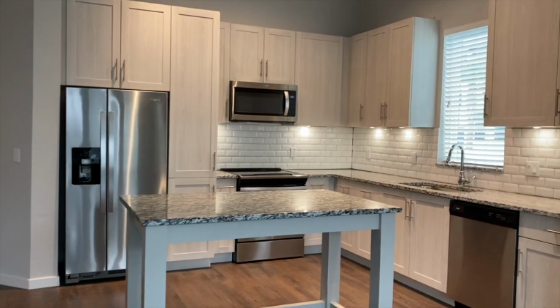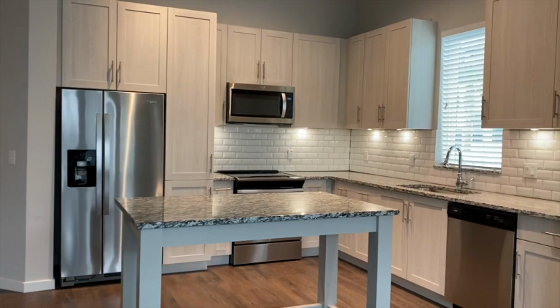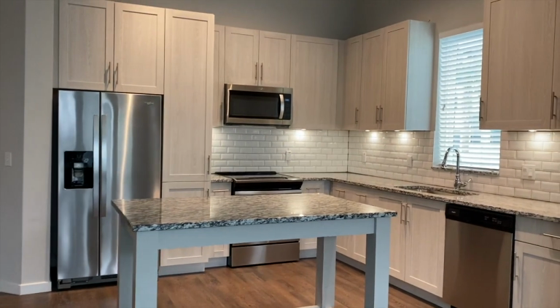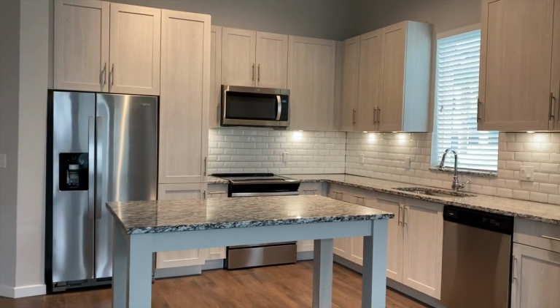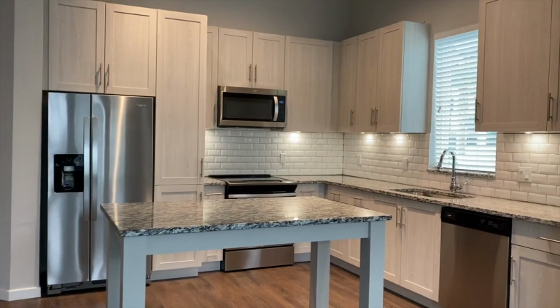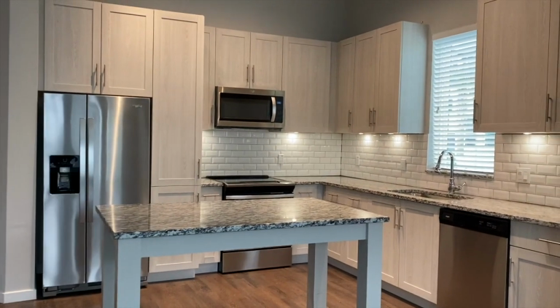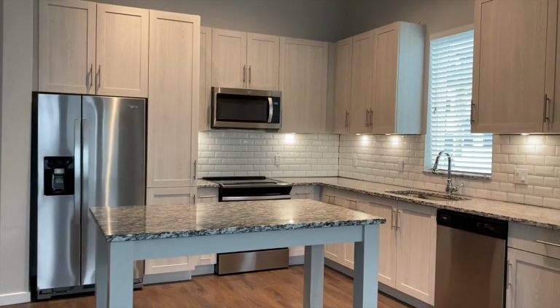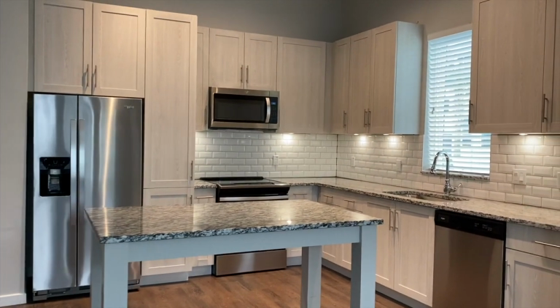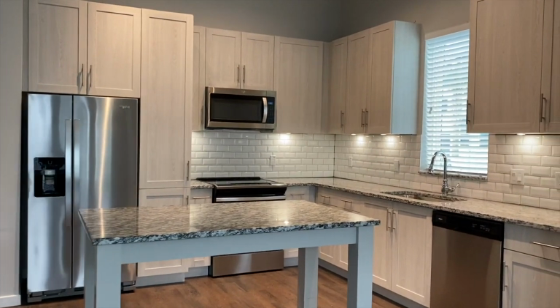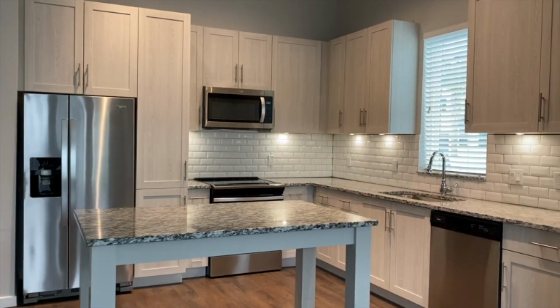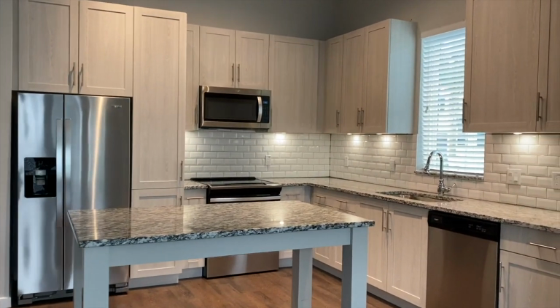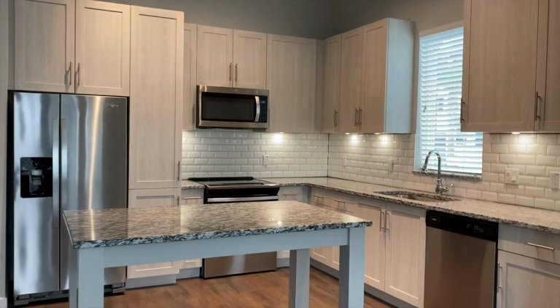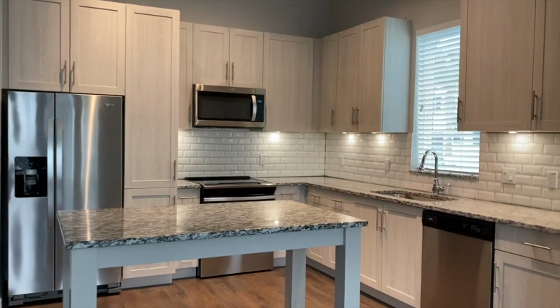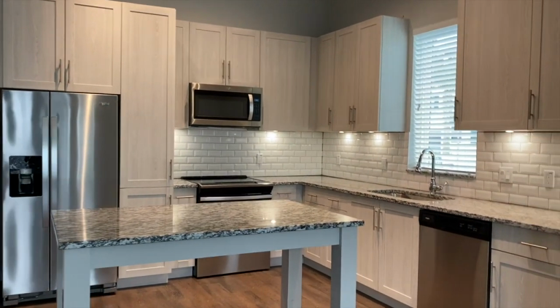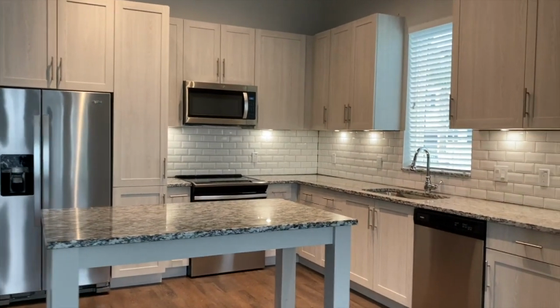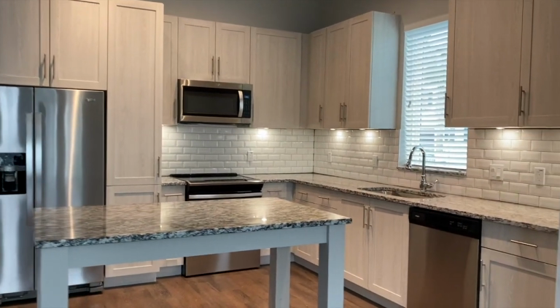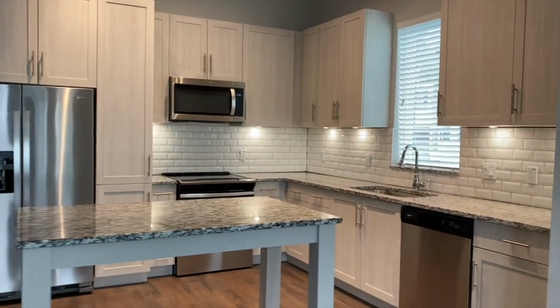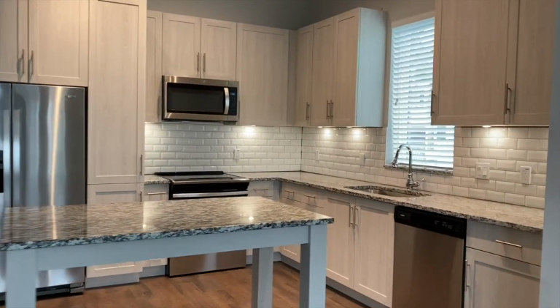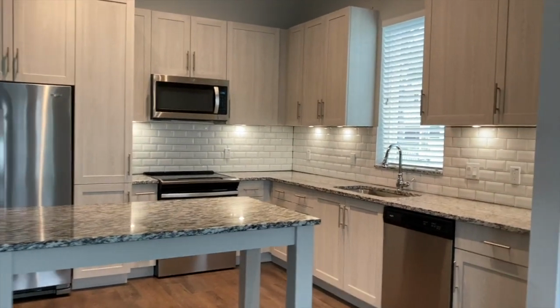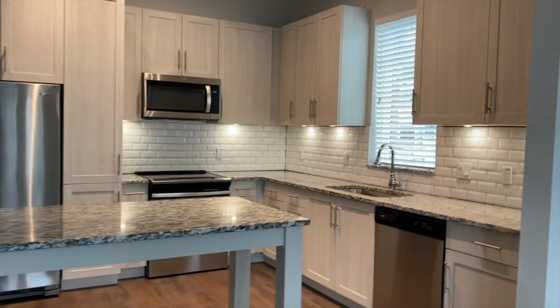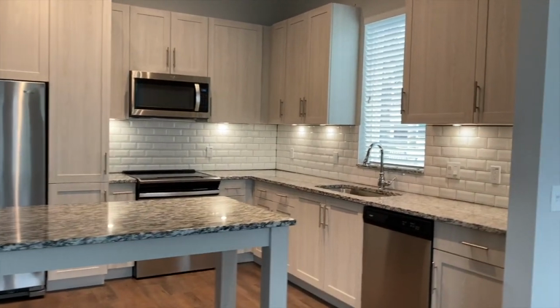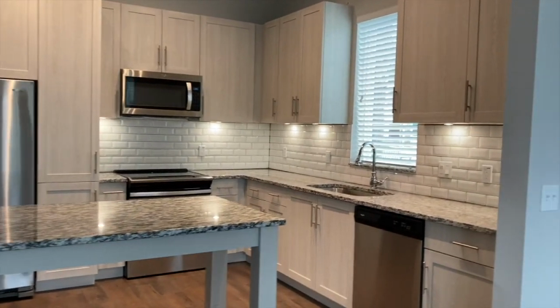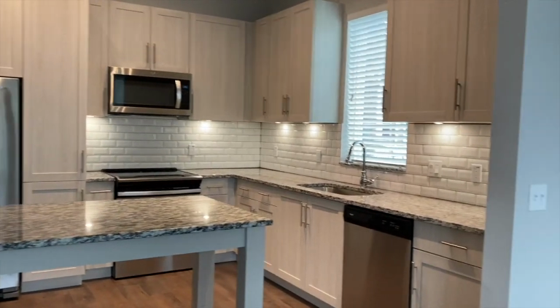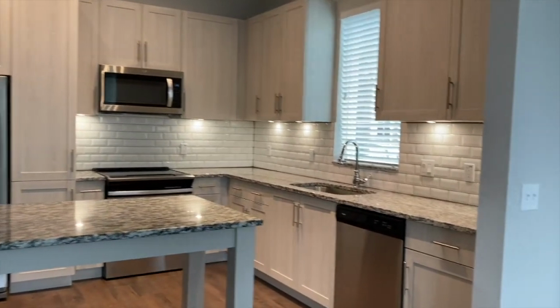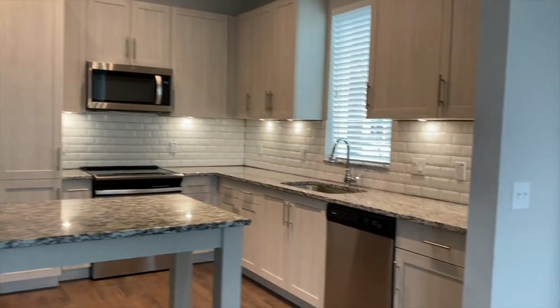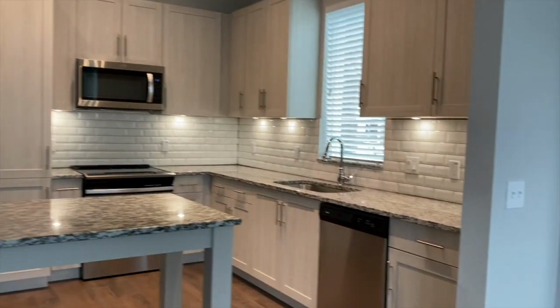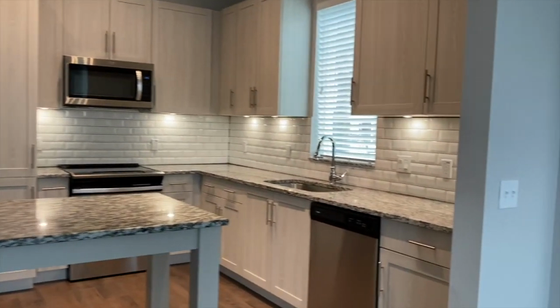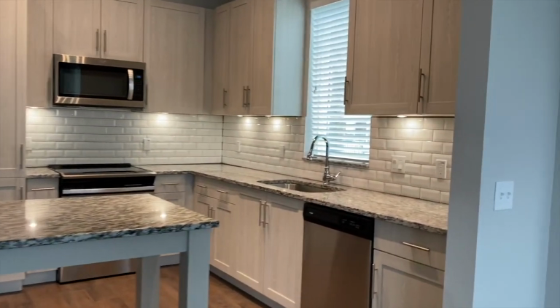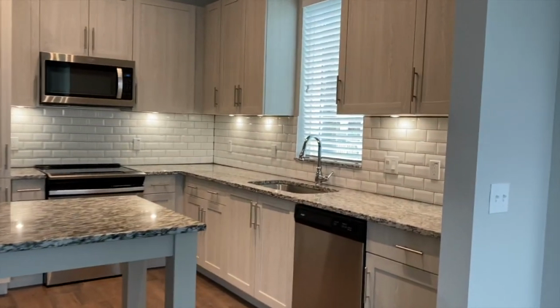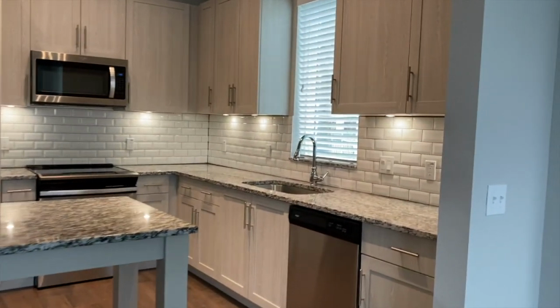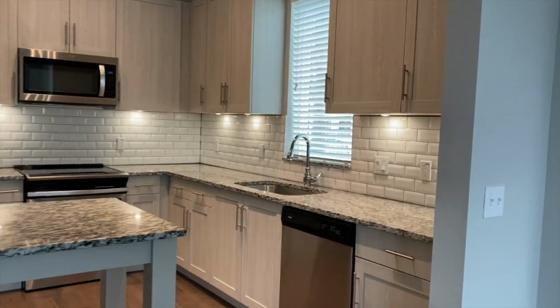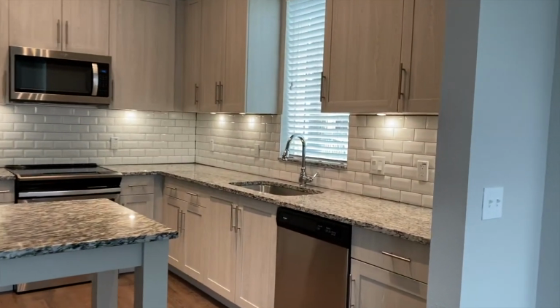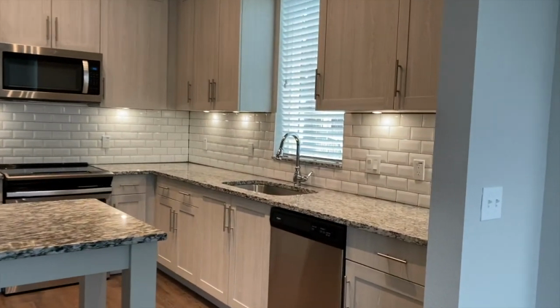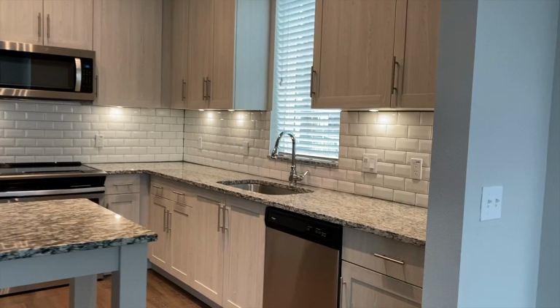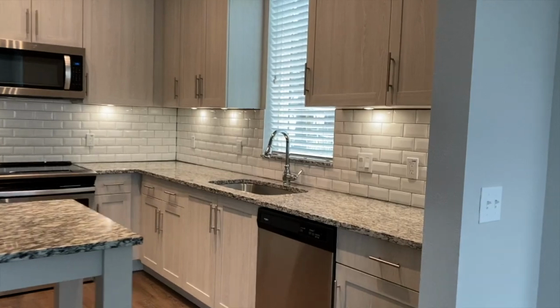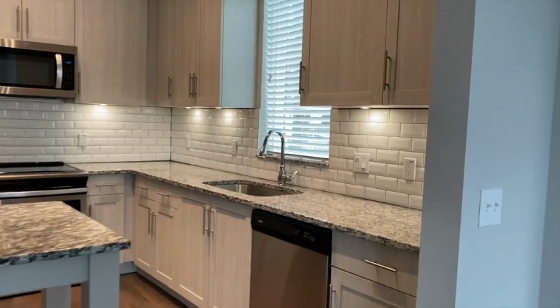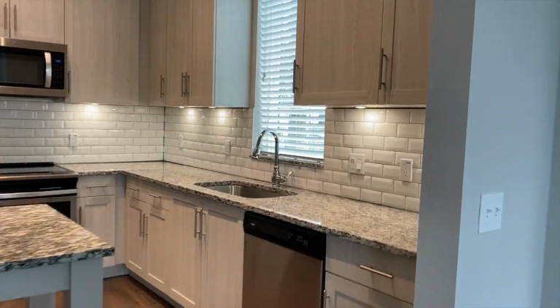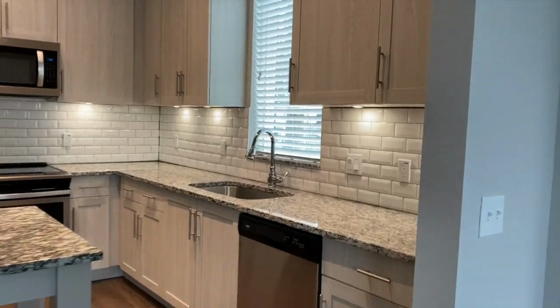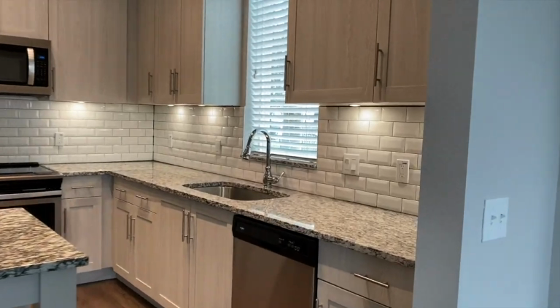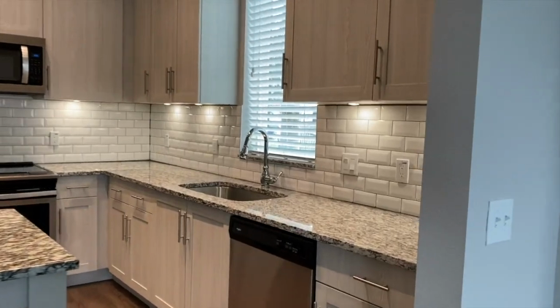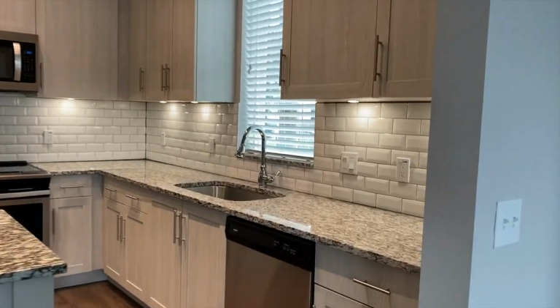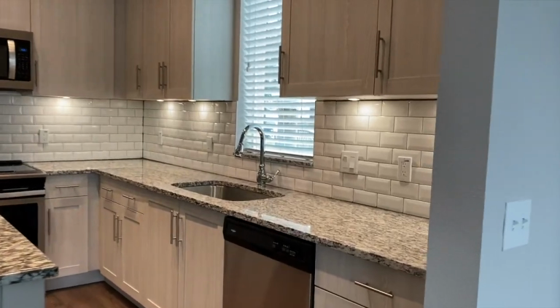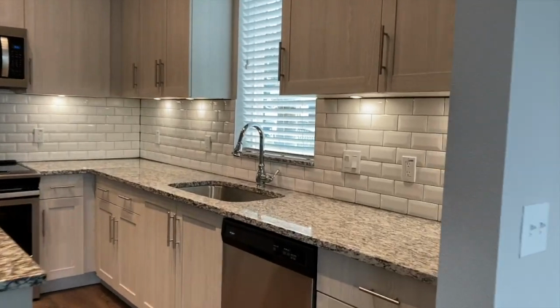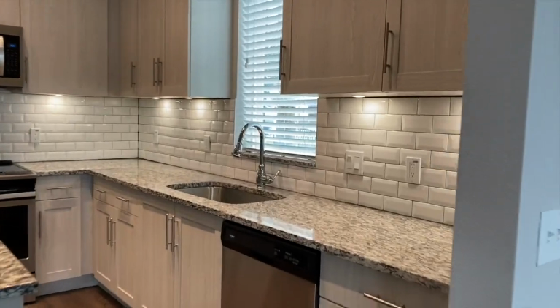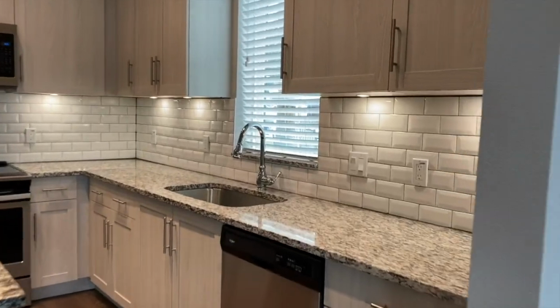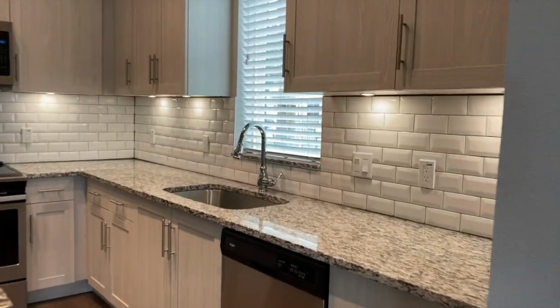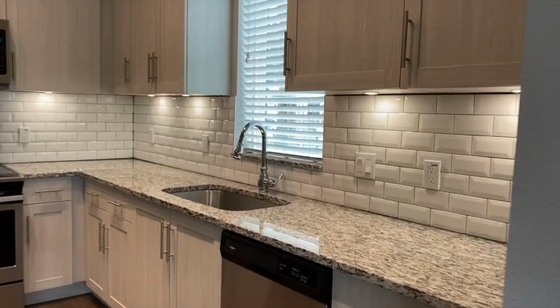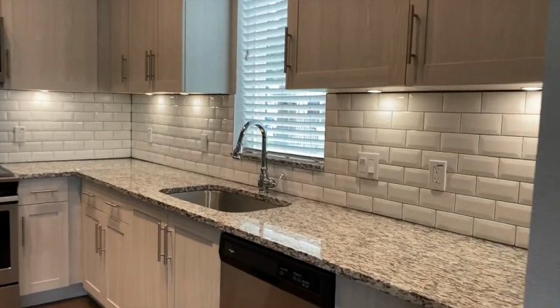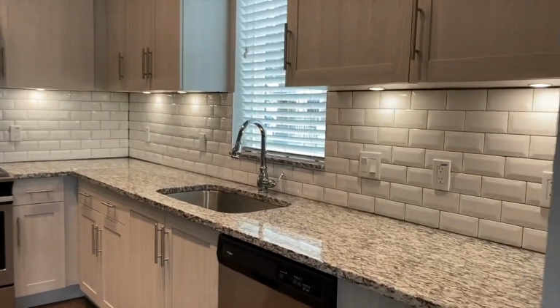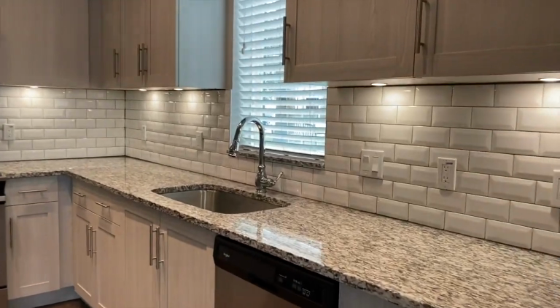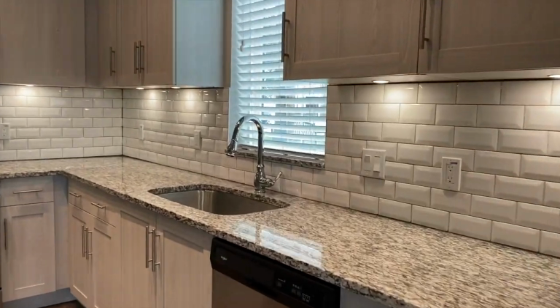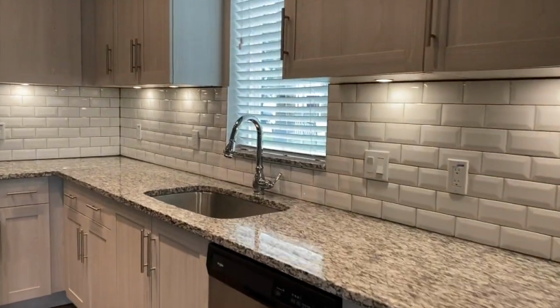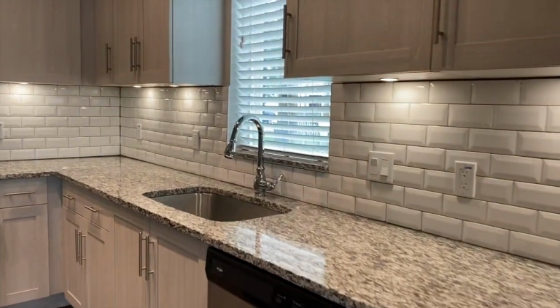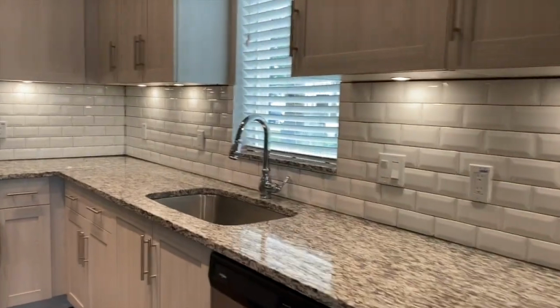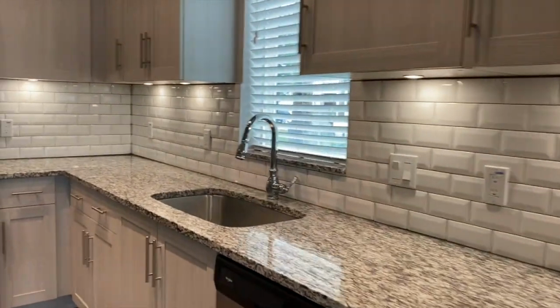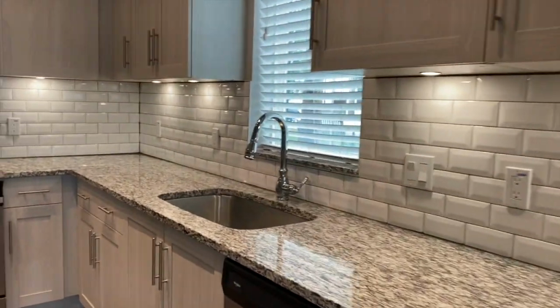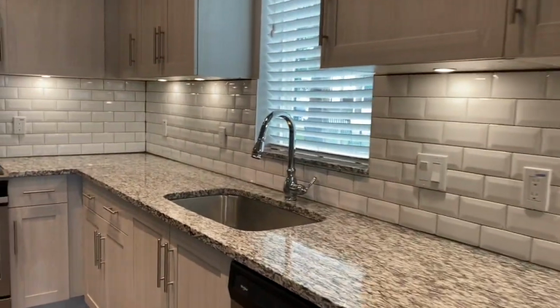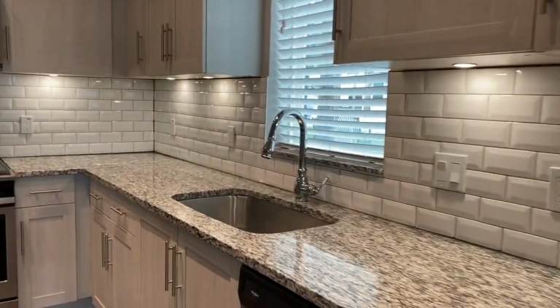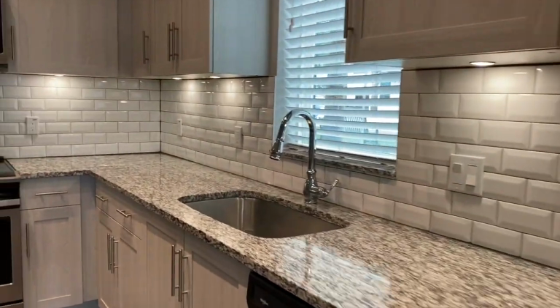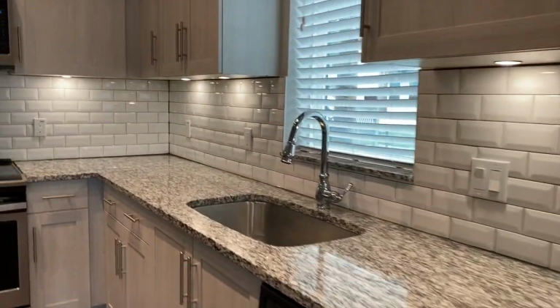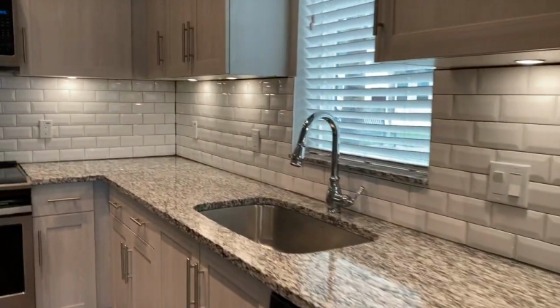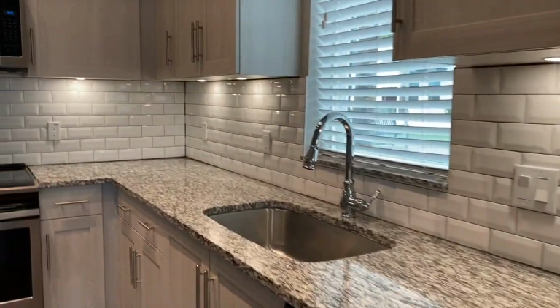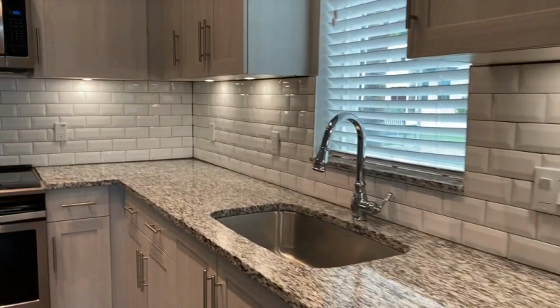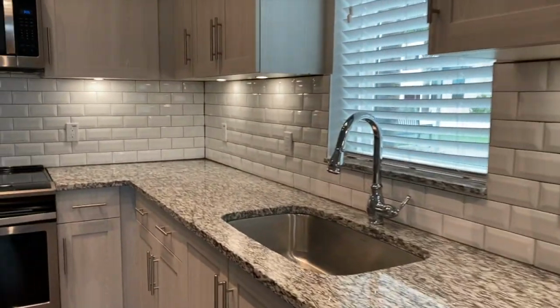The chef's island is movable, so you can move it around or you can leave it right where it's at. Stainless steel appliances. We're going to walk around so you can see the details.